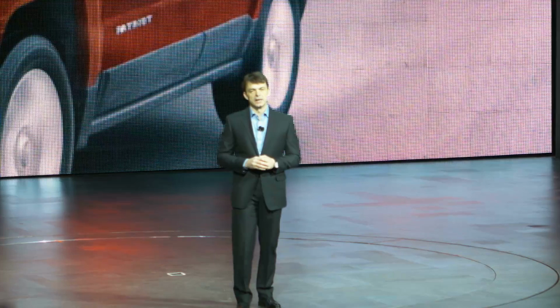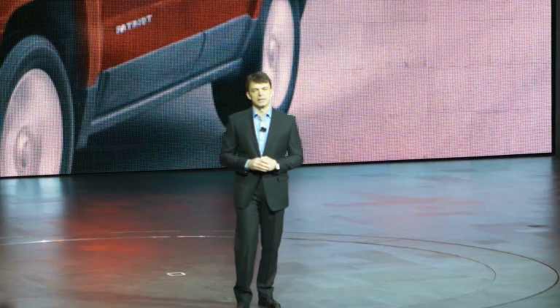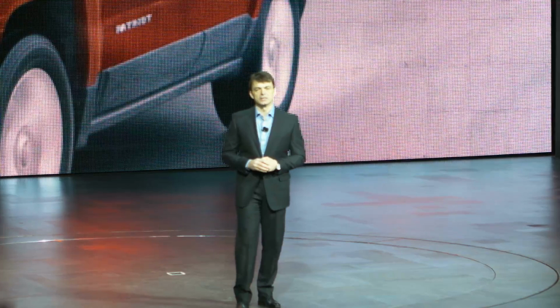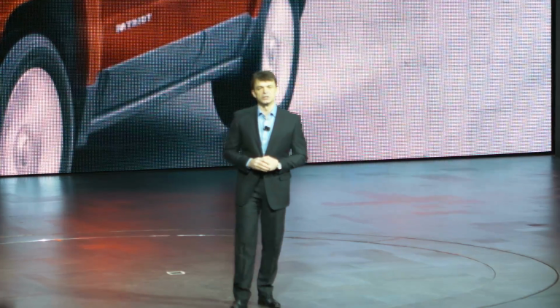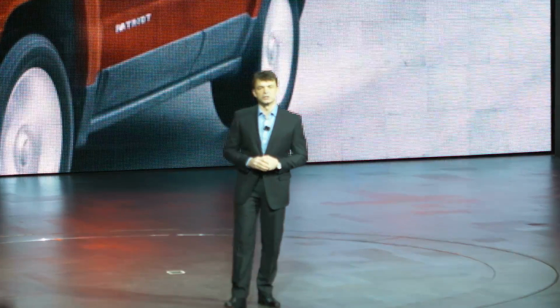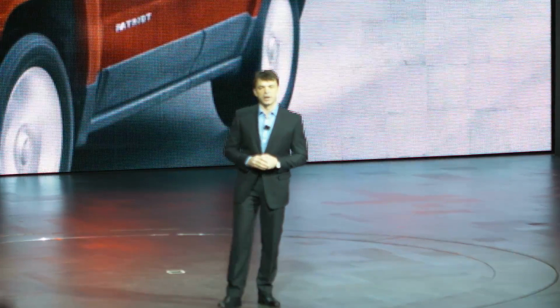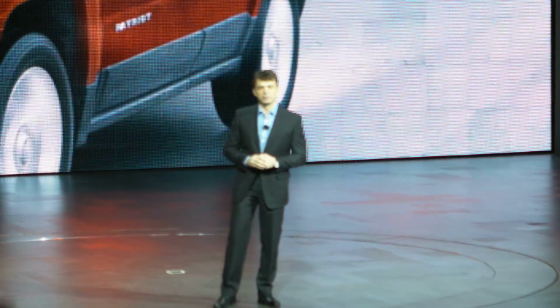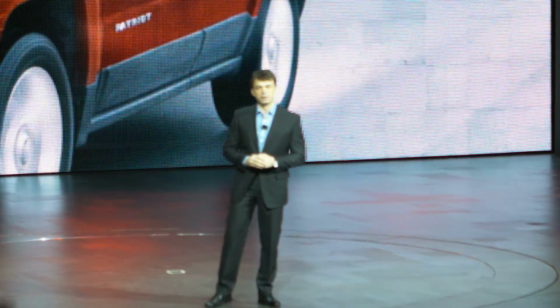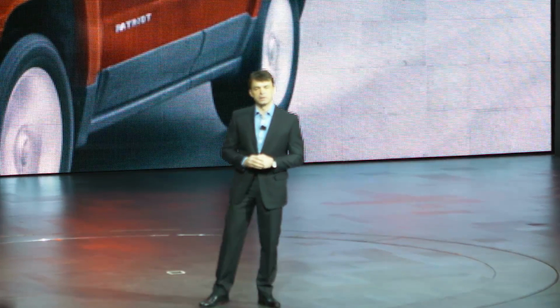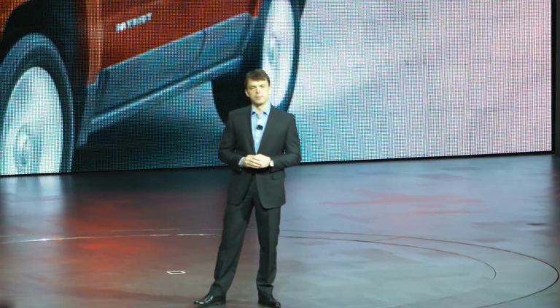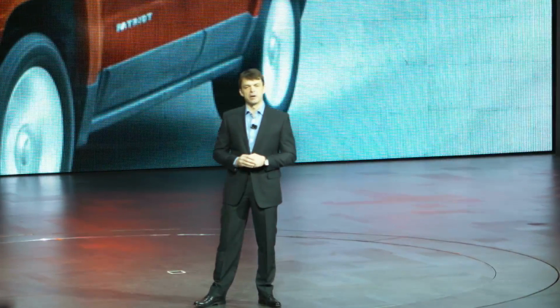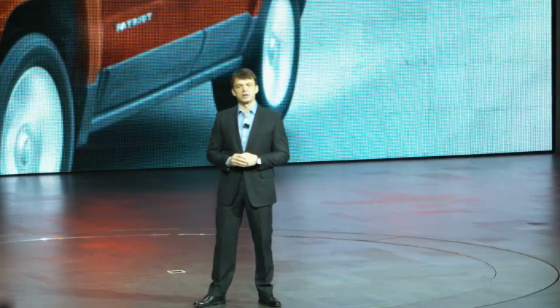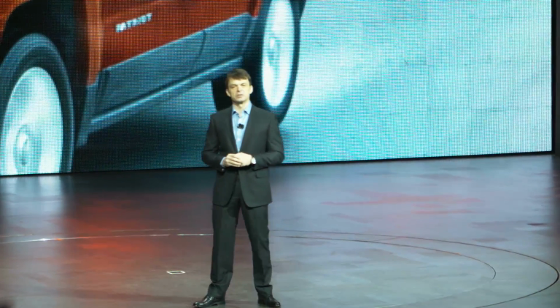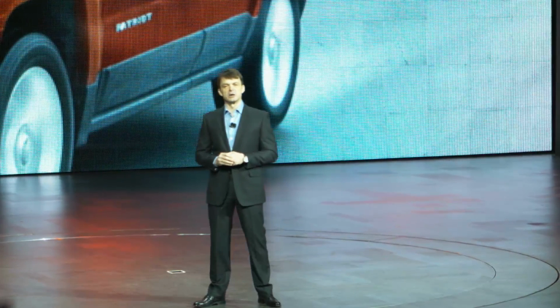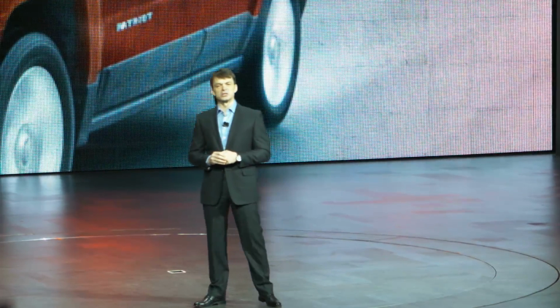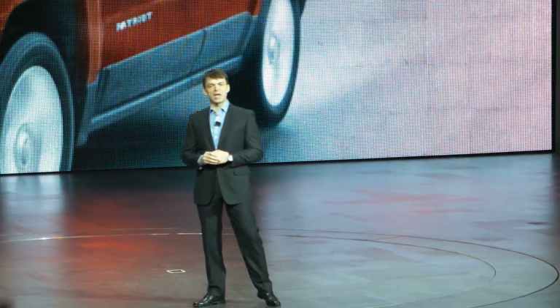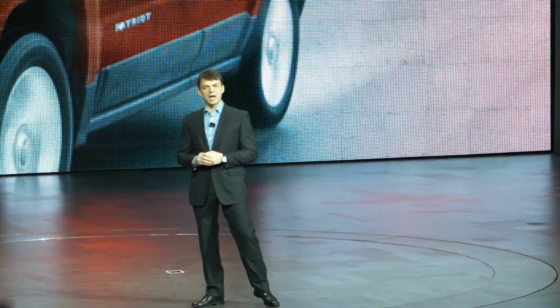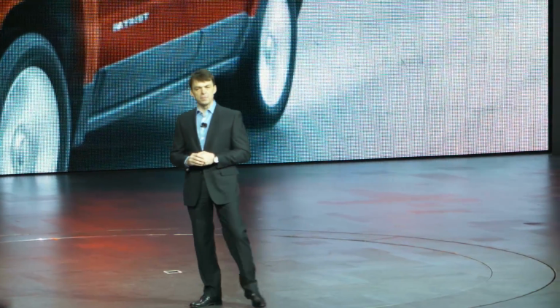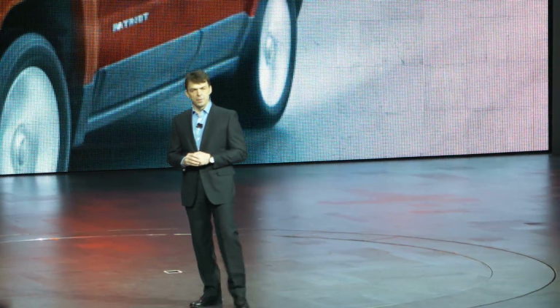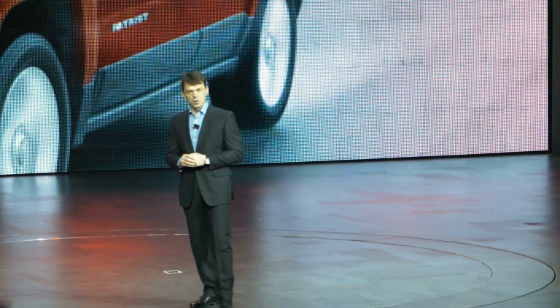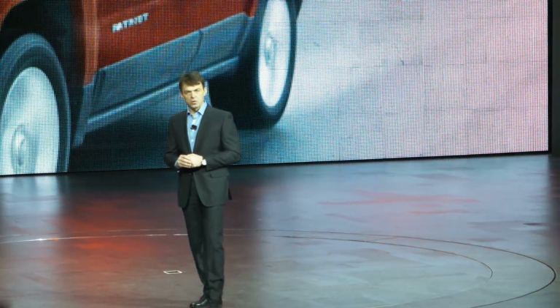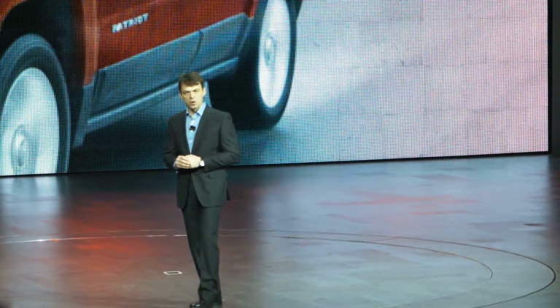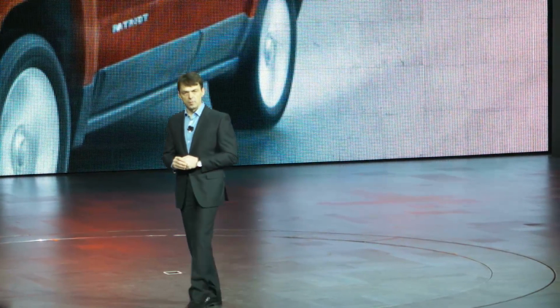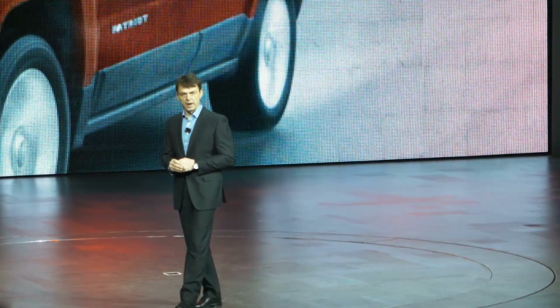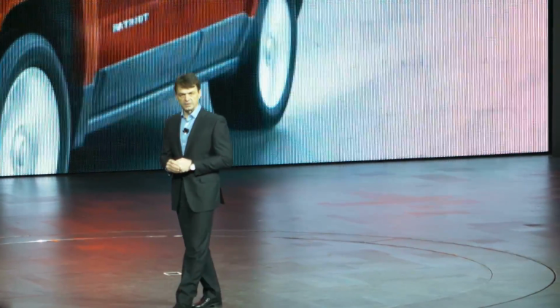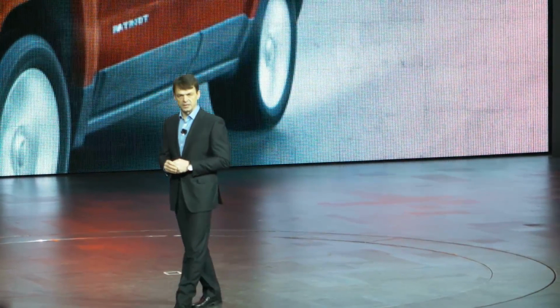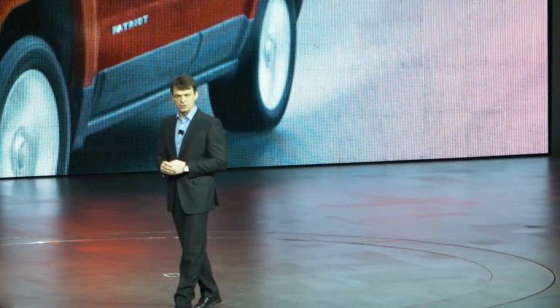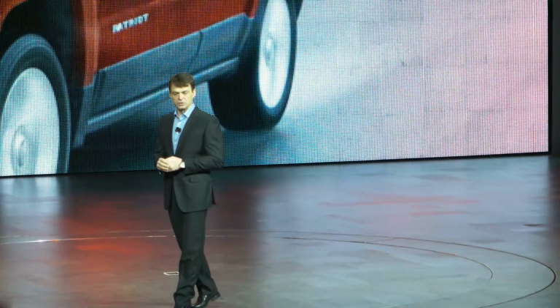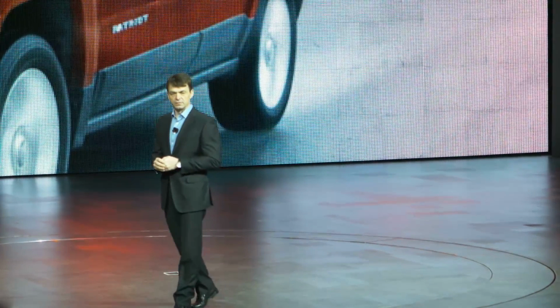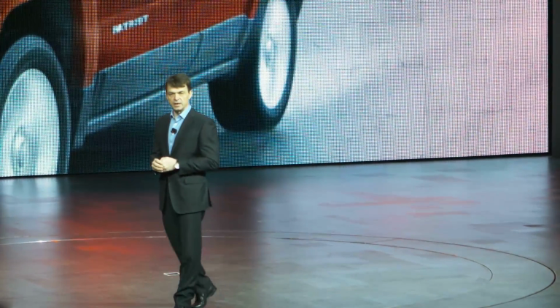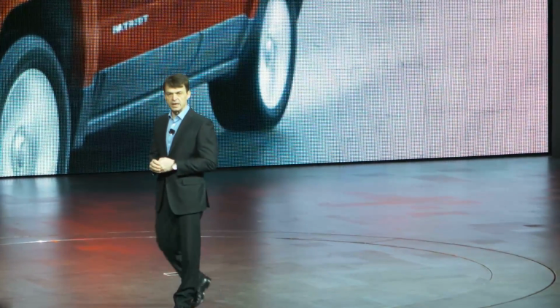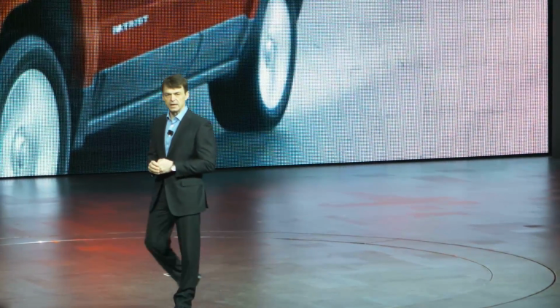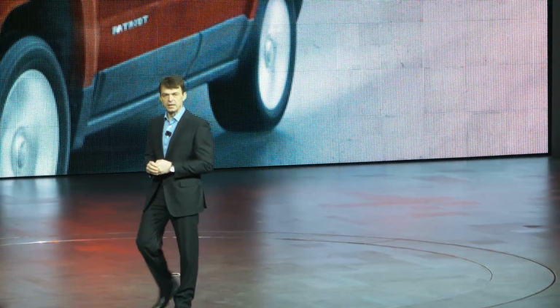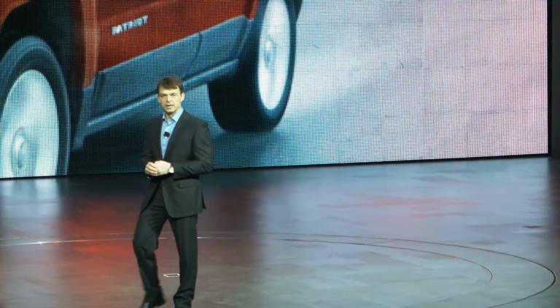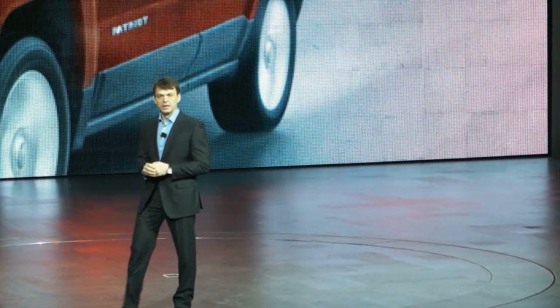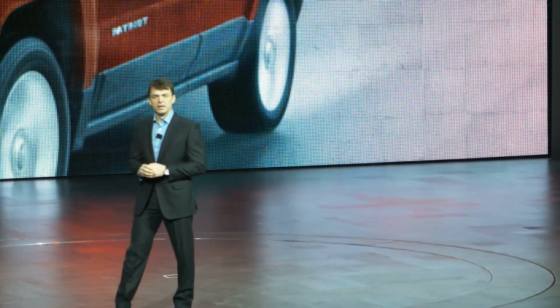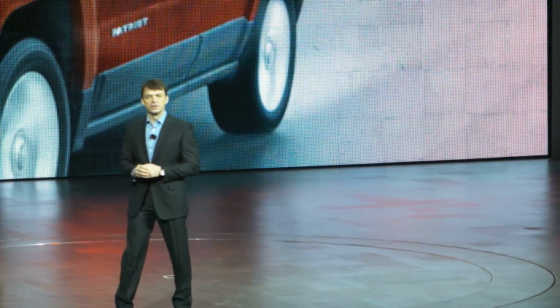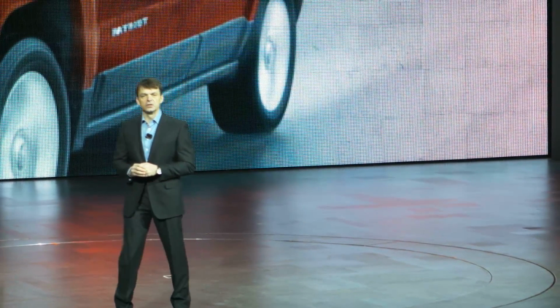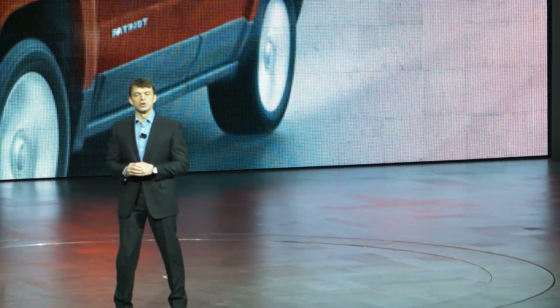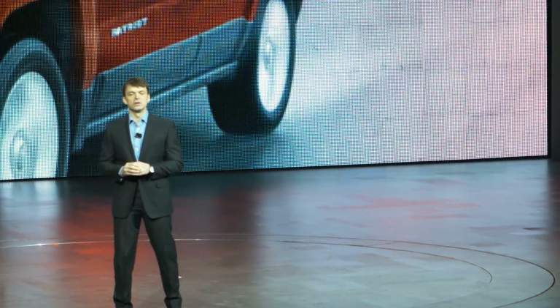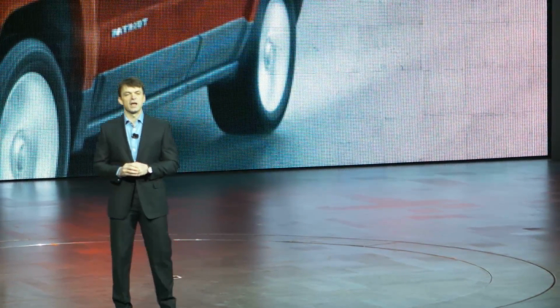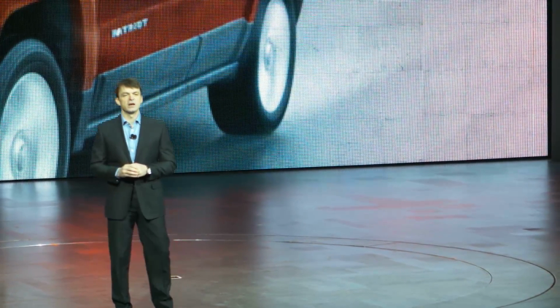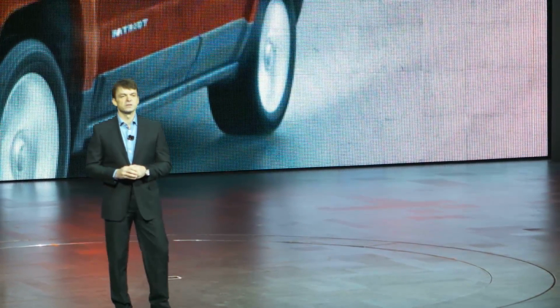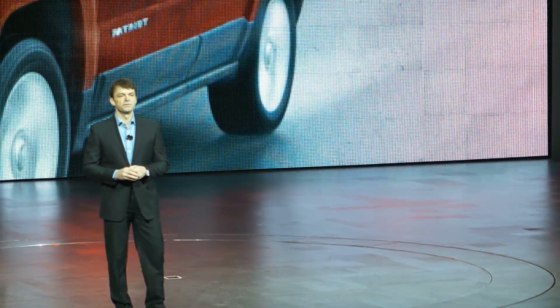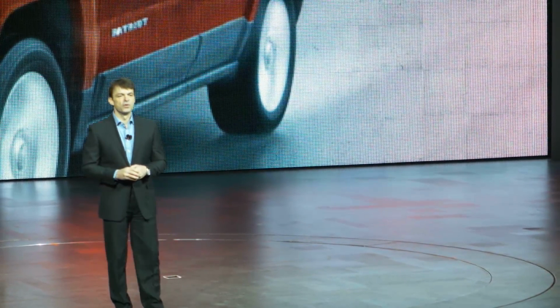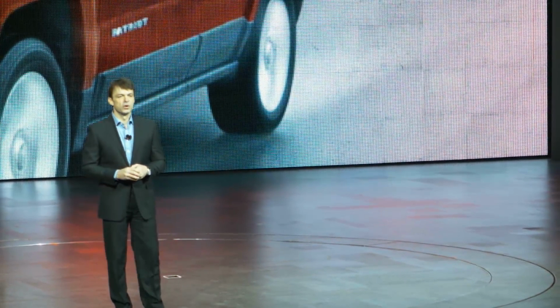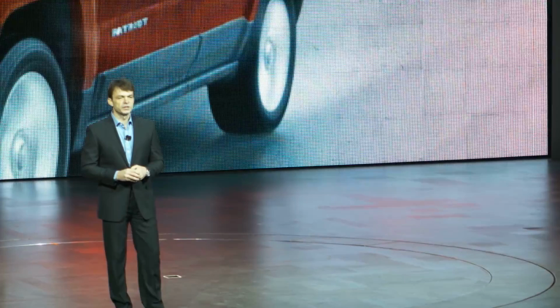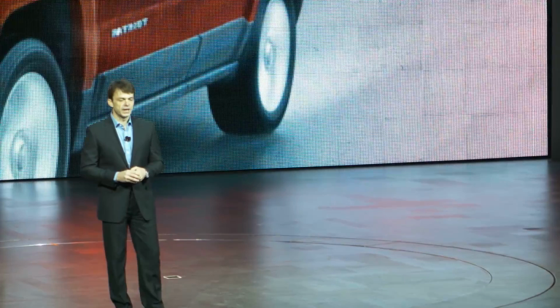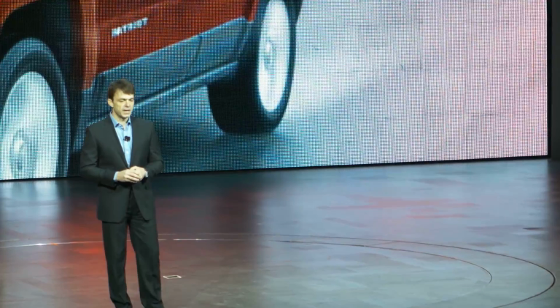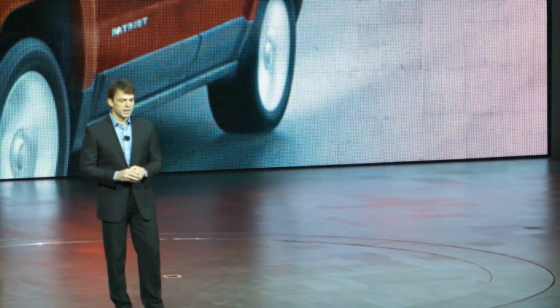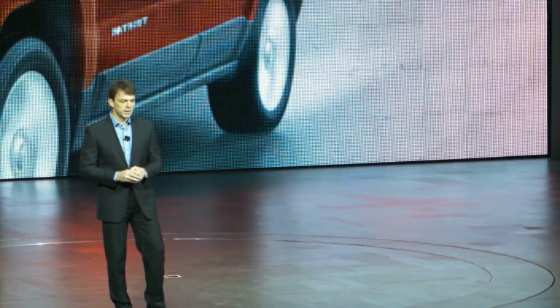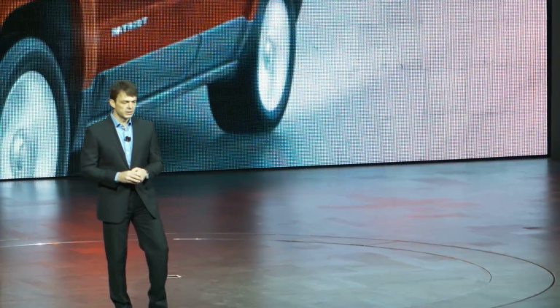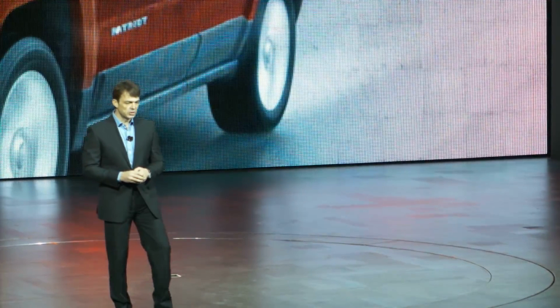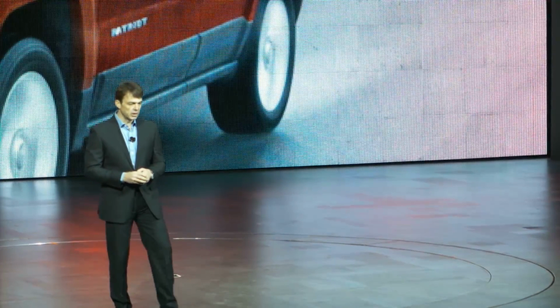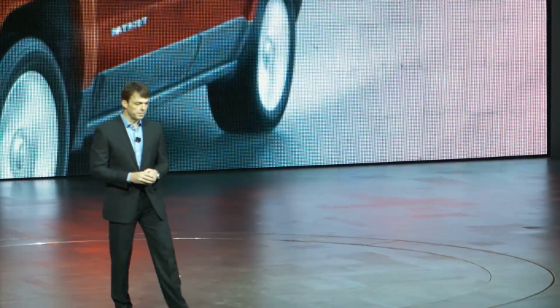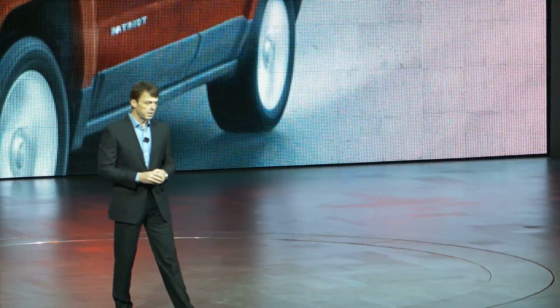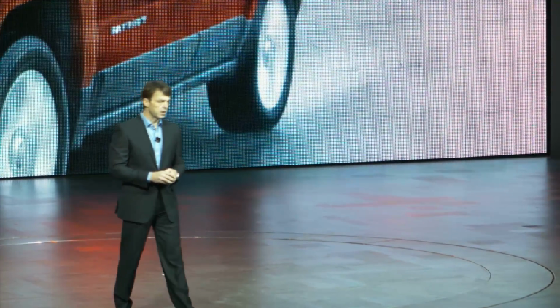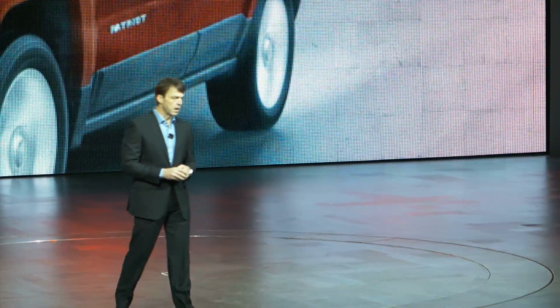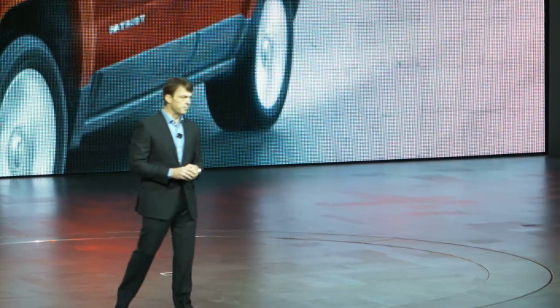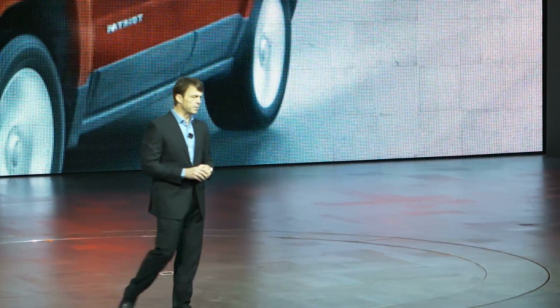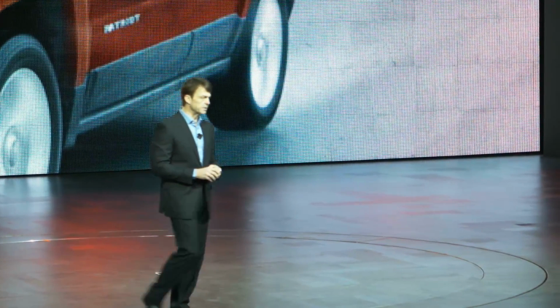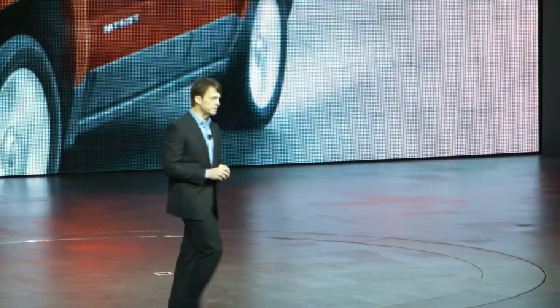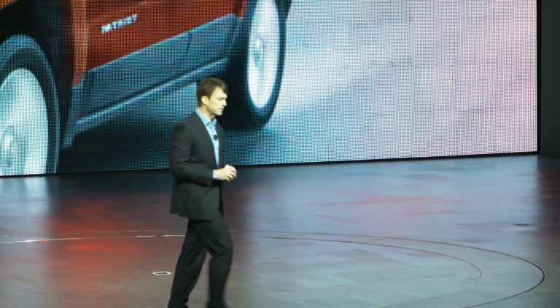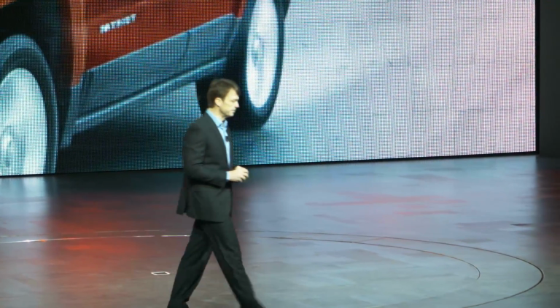Ladies and gentlemen, America's most capable compact SUV, the 2014 Jeep Compass.